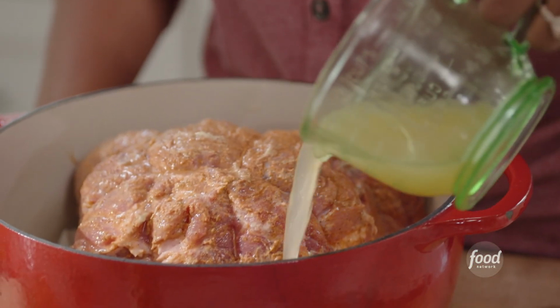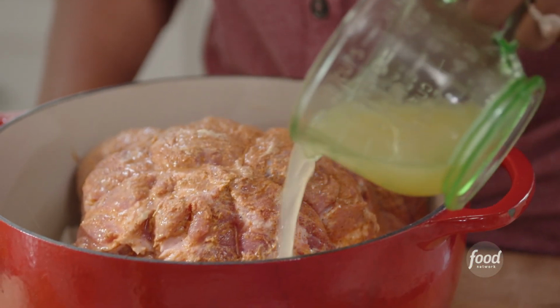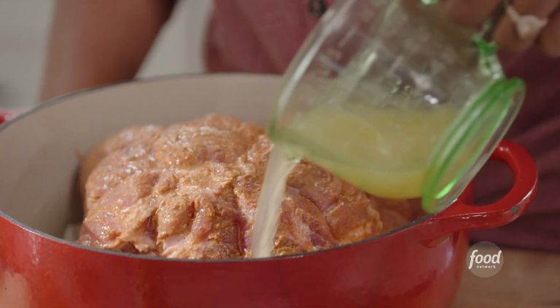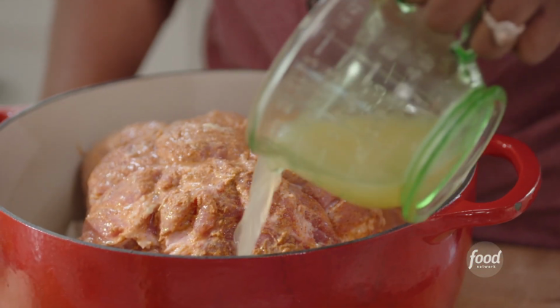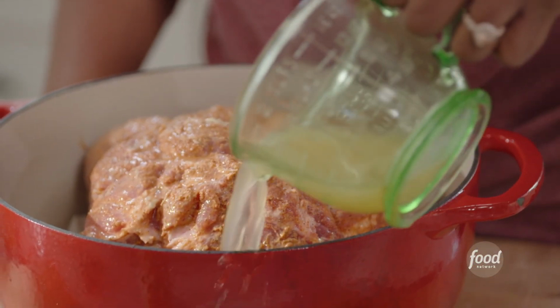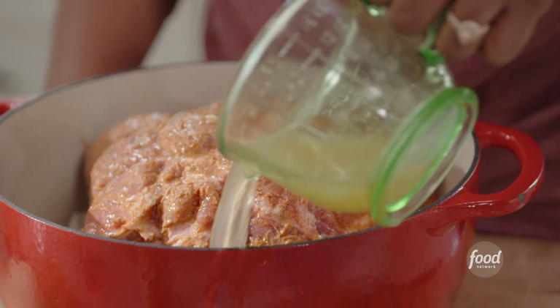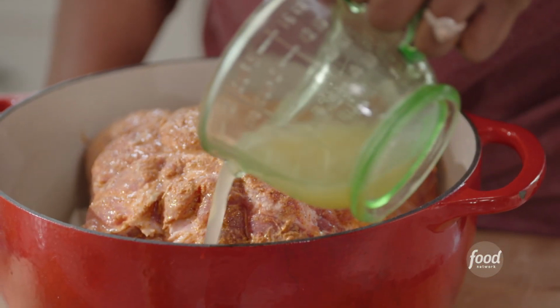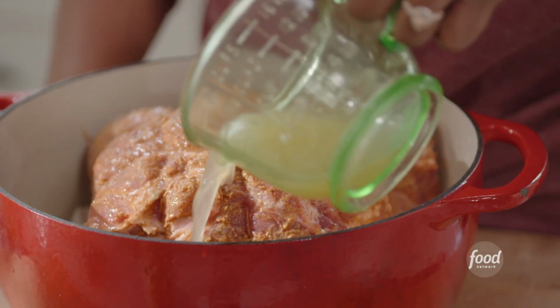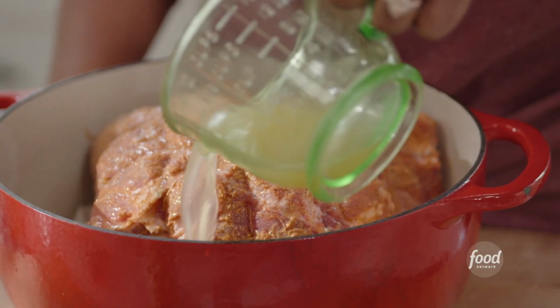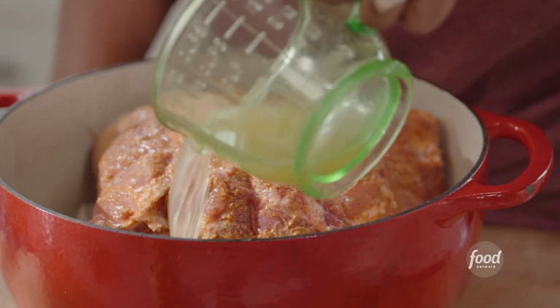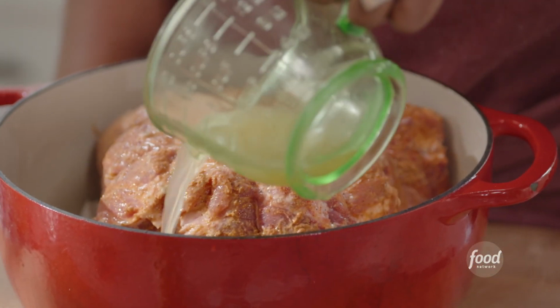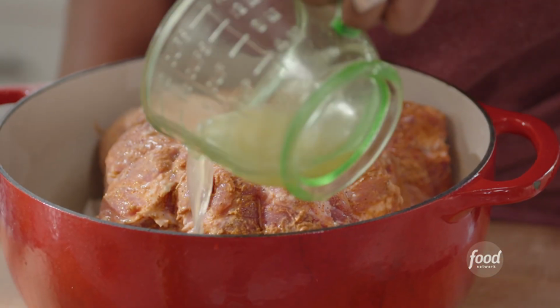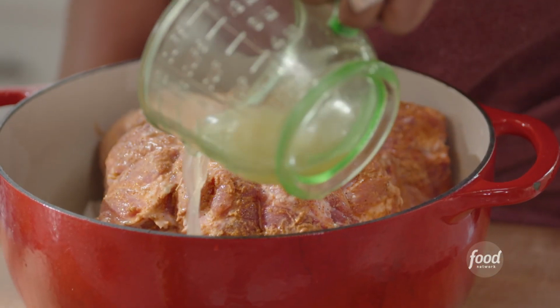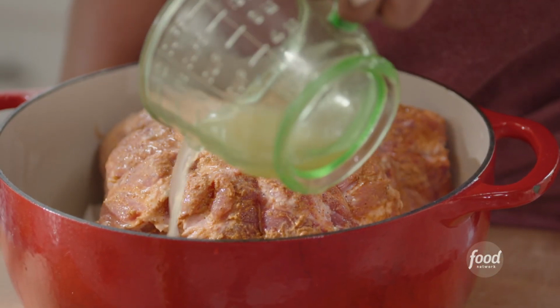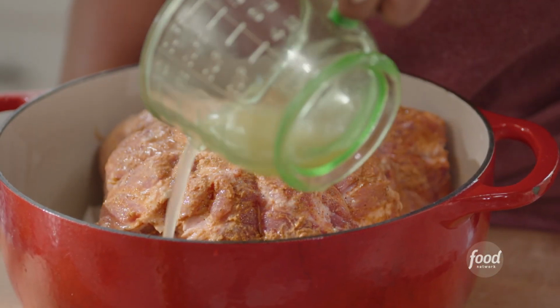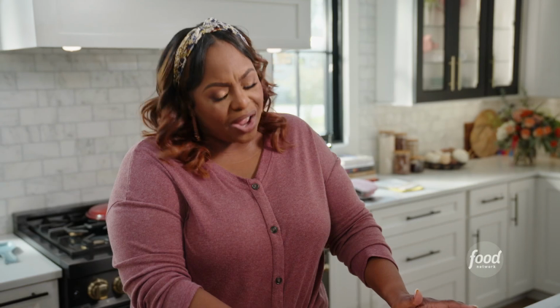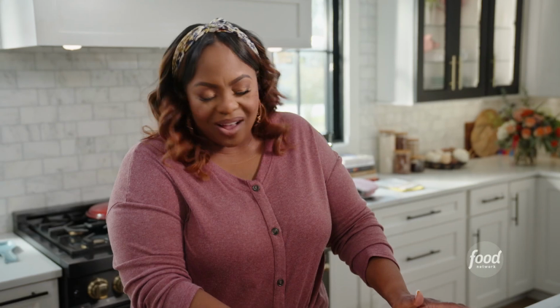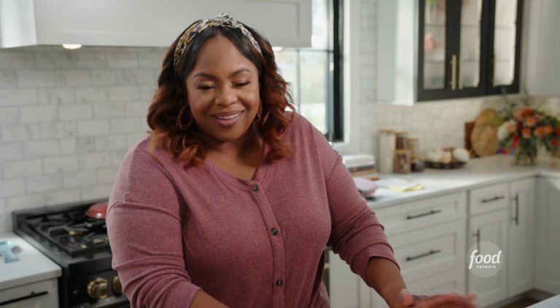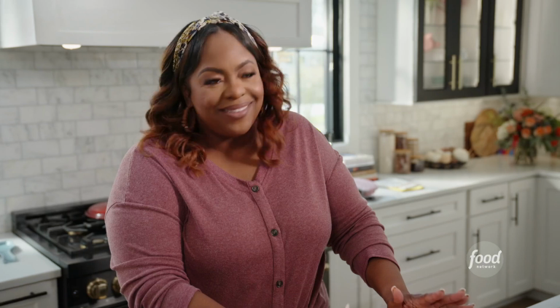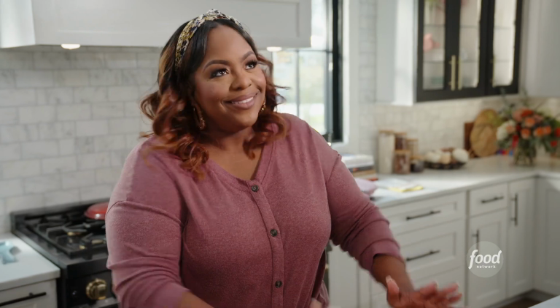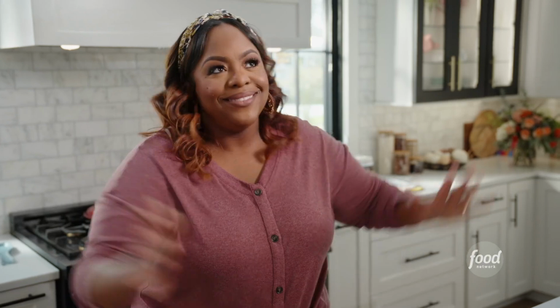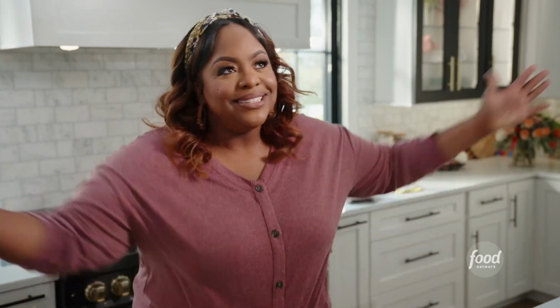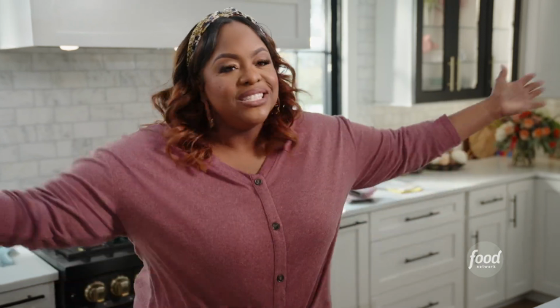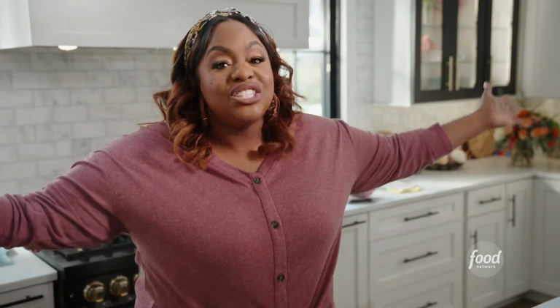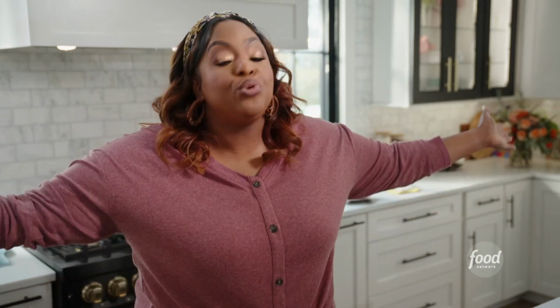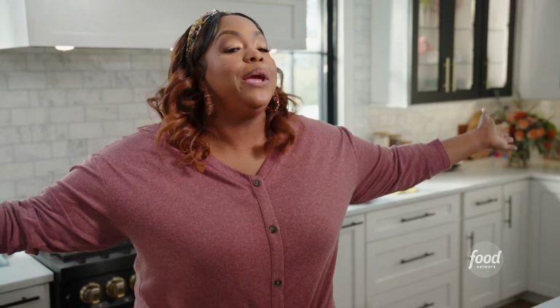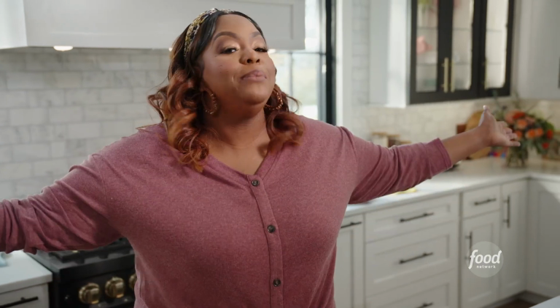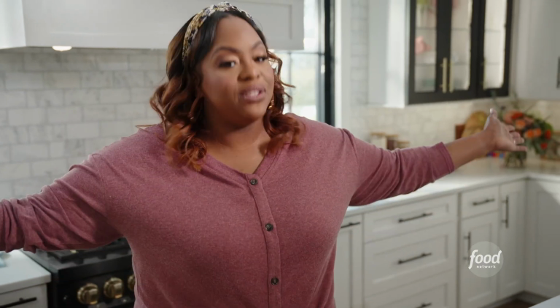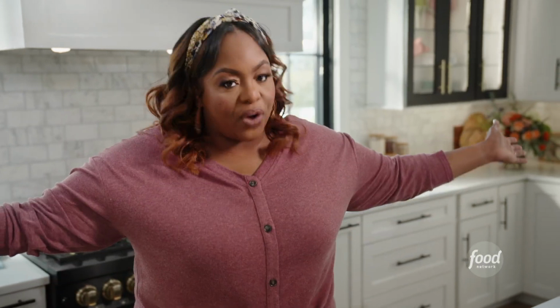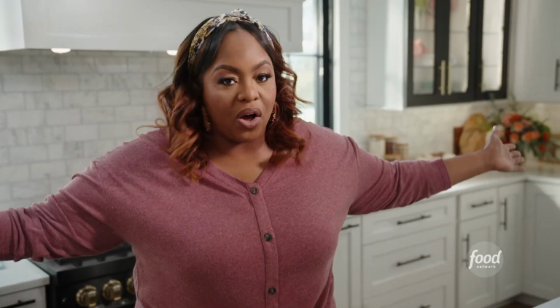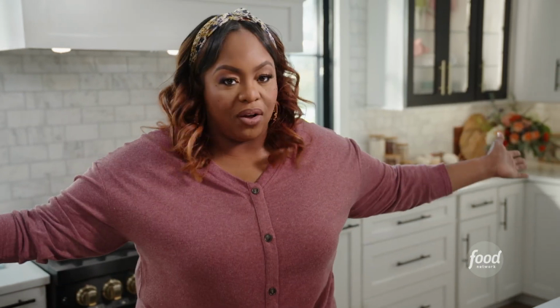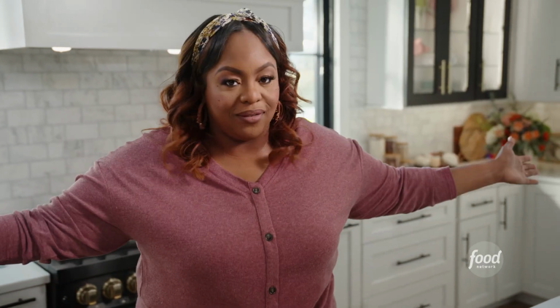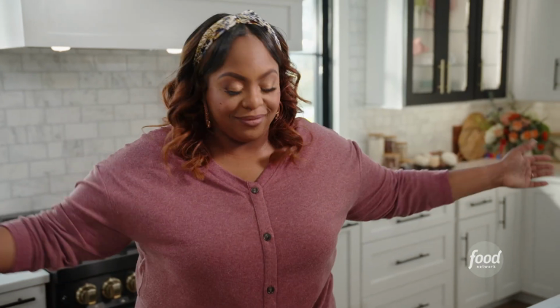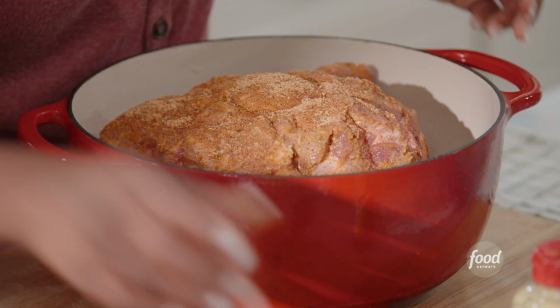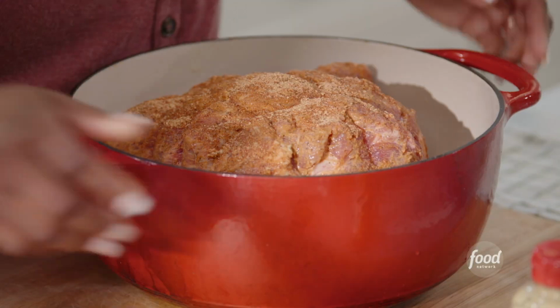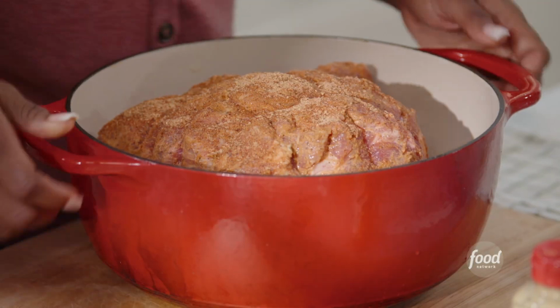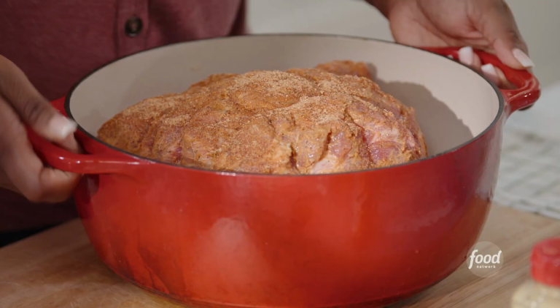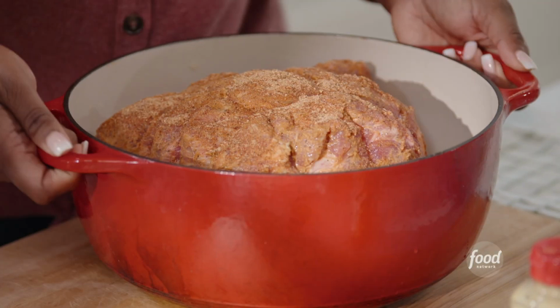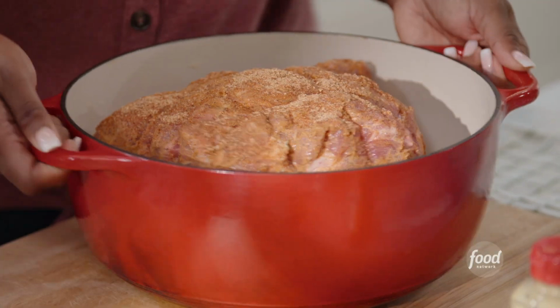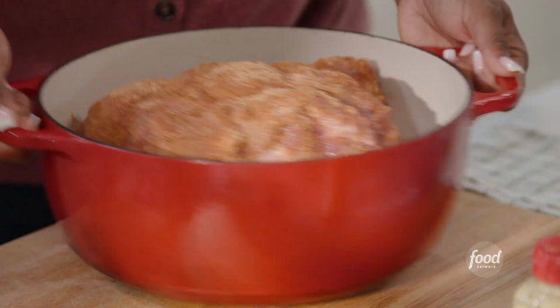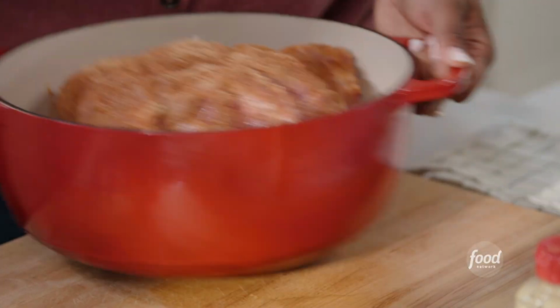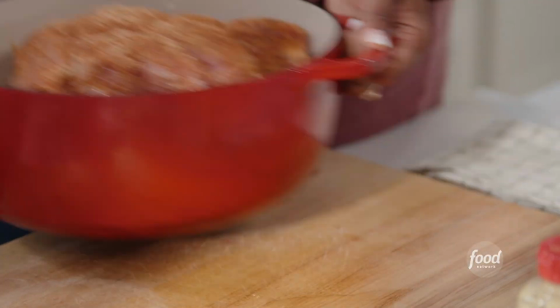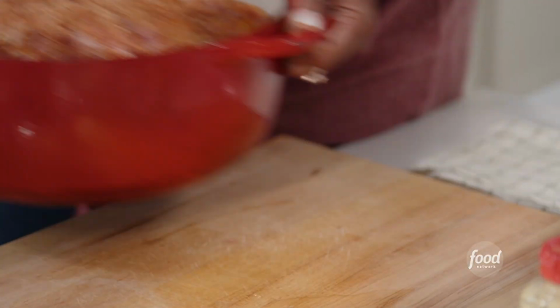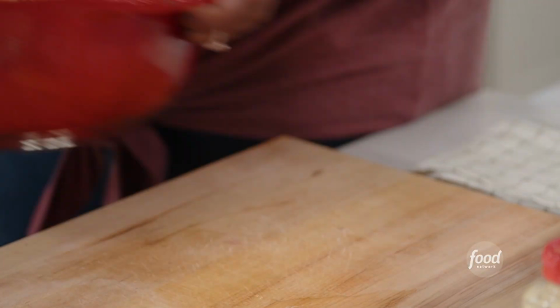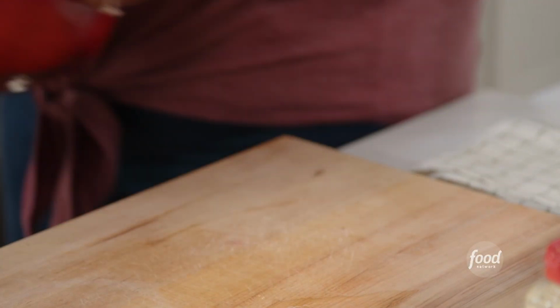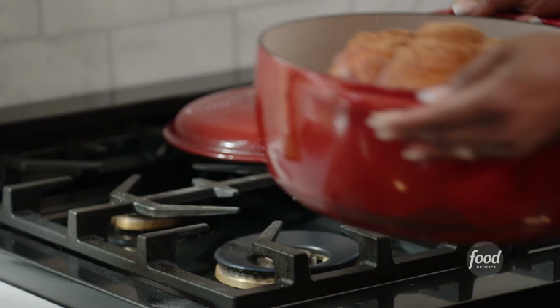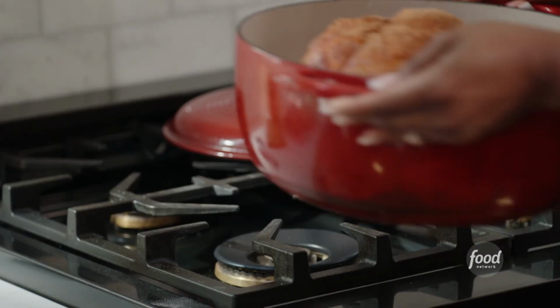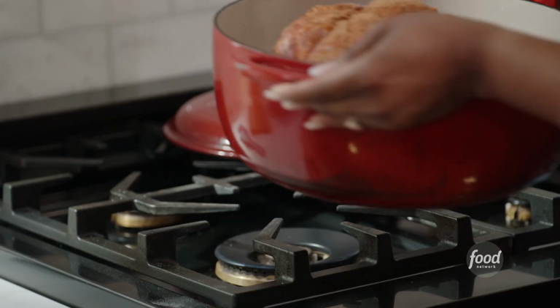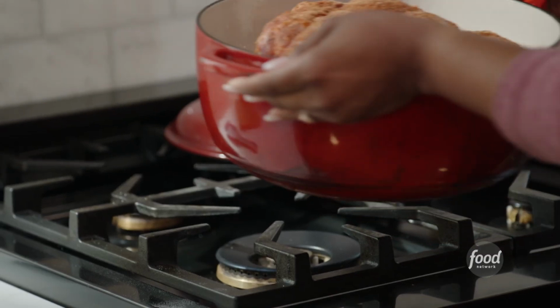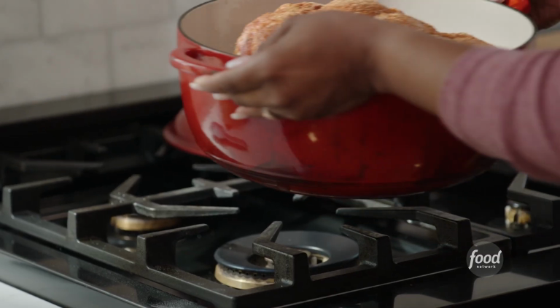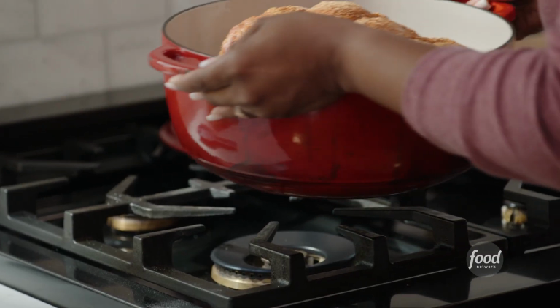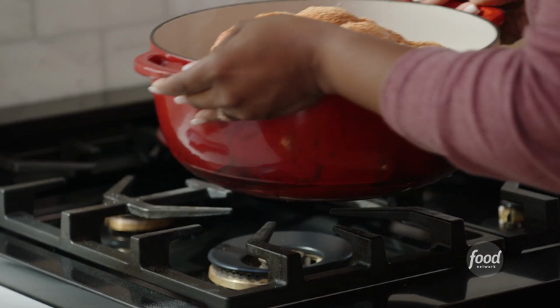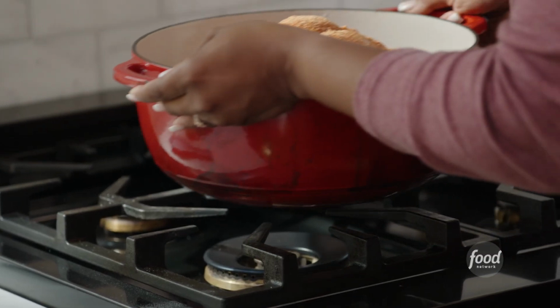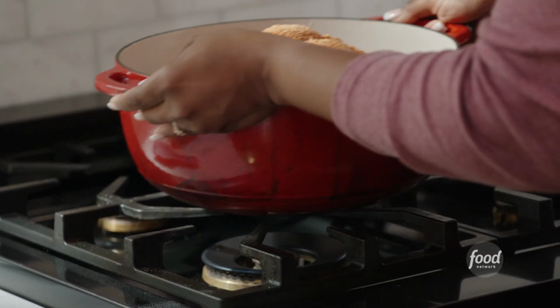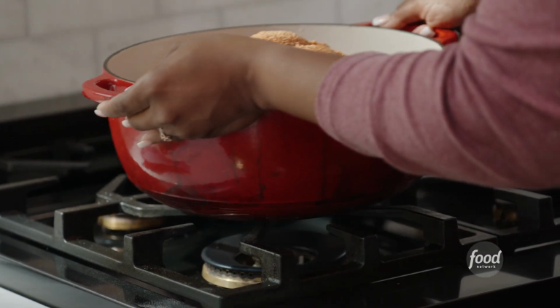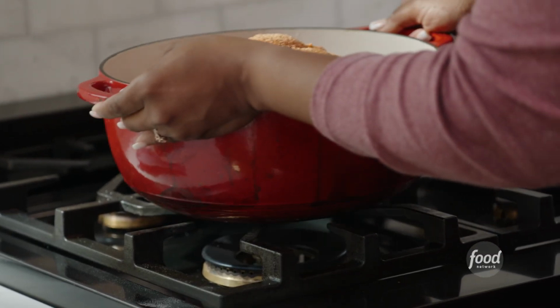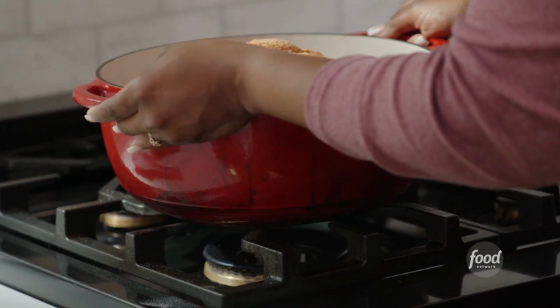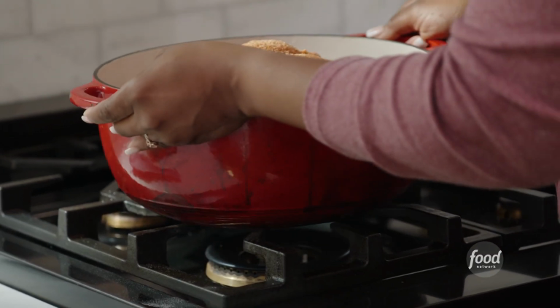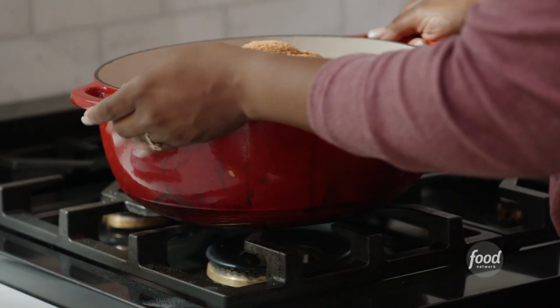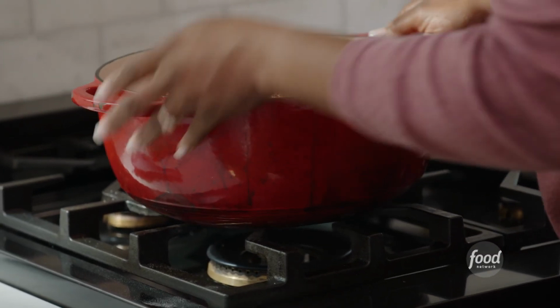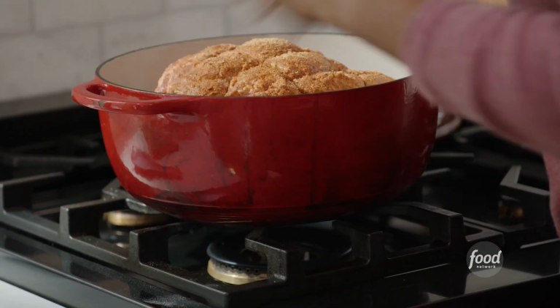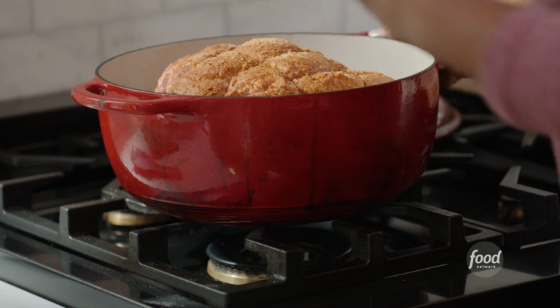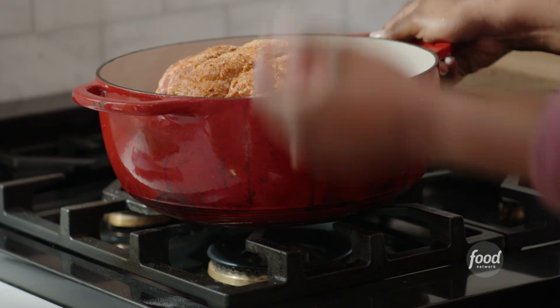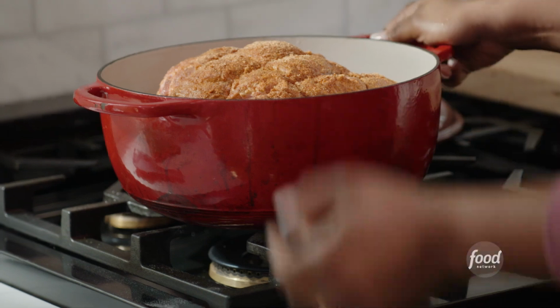Pork shoulder, apples, slaw — screams fall. I am going to heat this up a little bit and get that braising liquid bubbling.